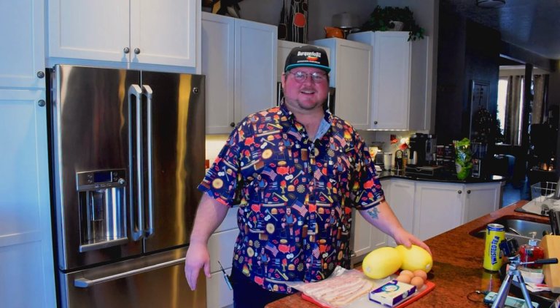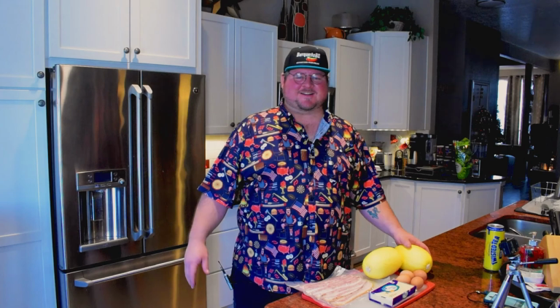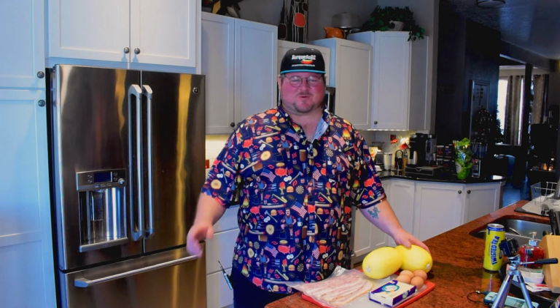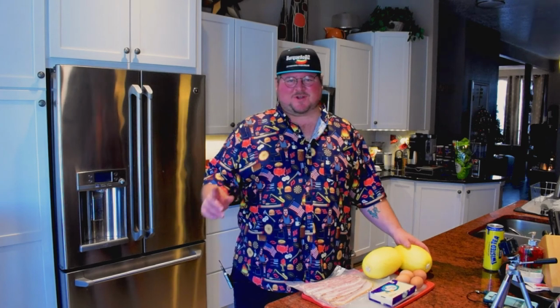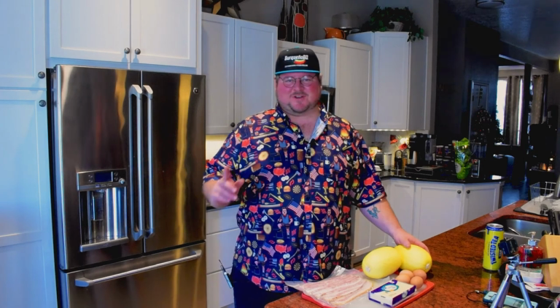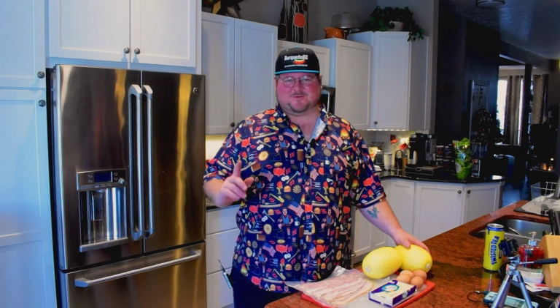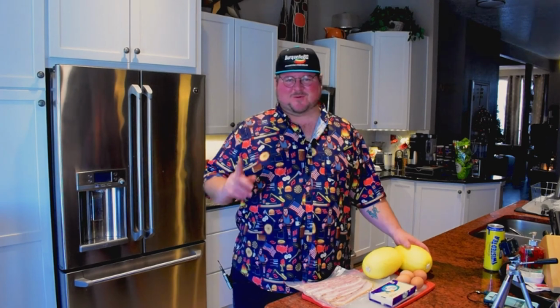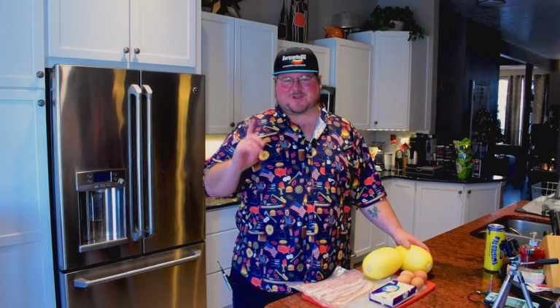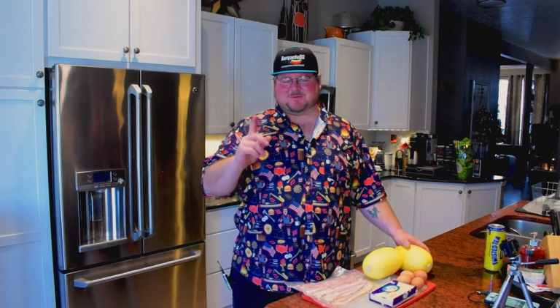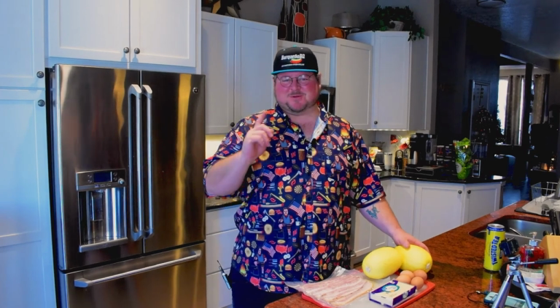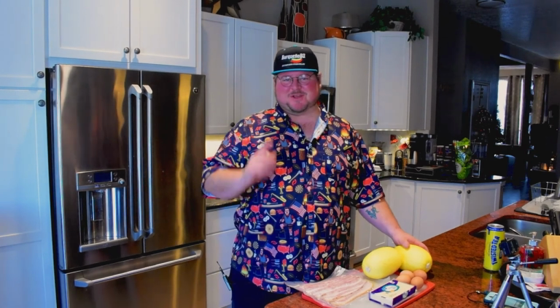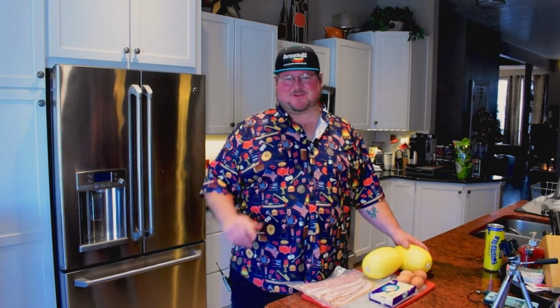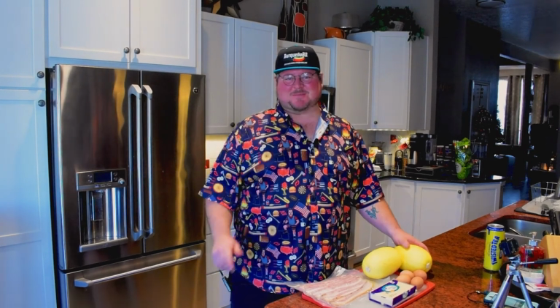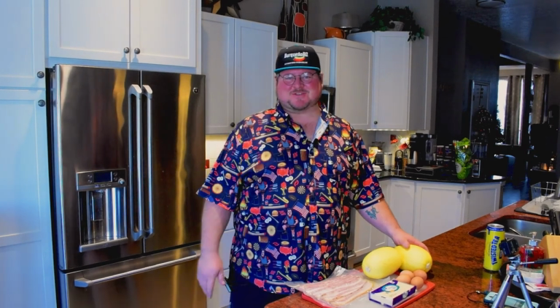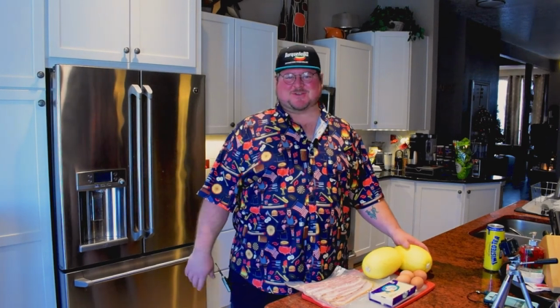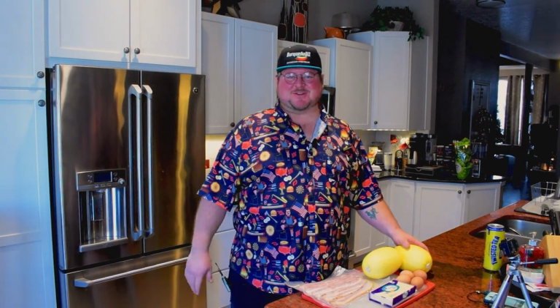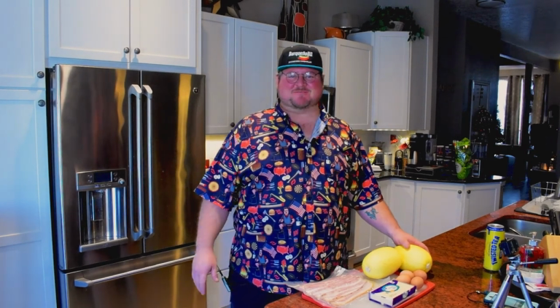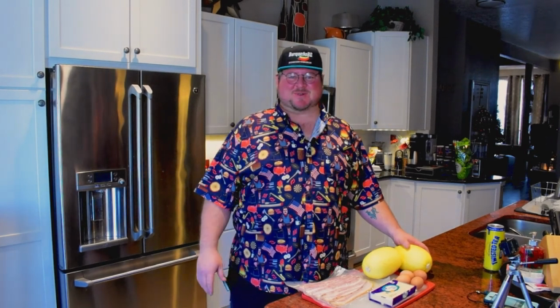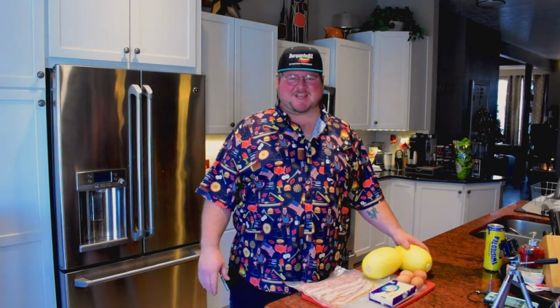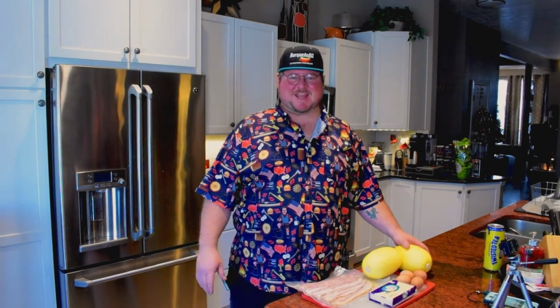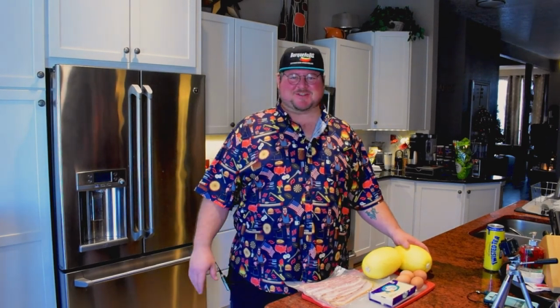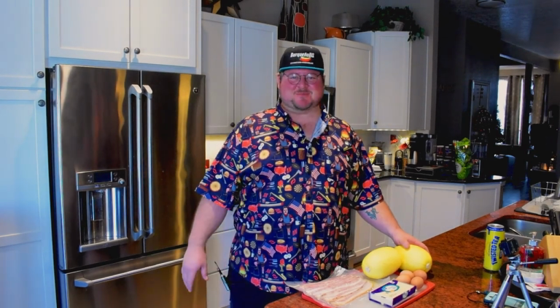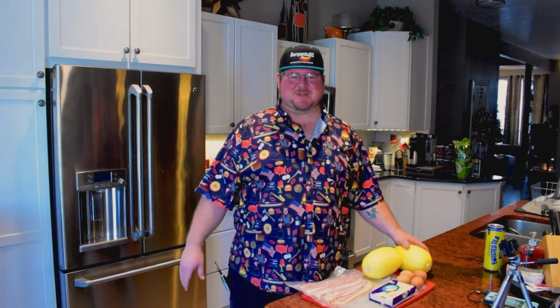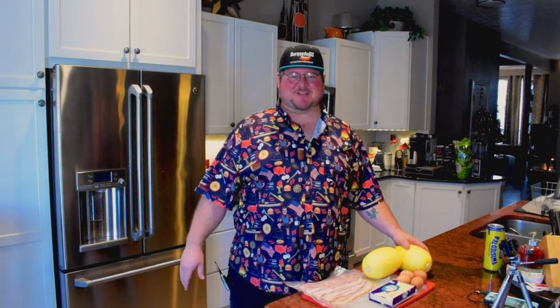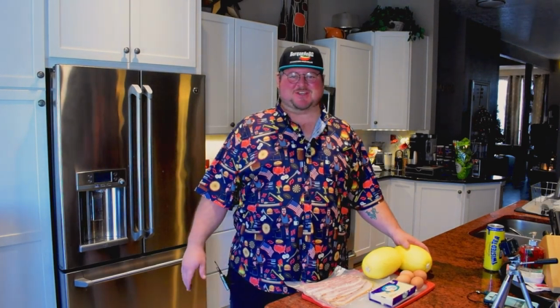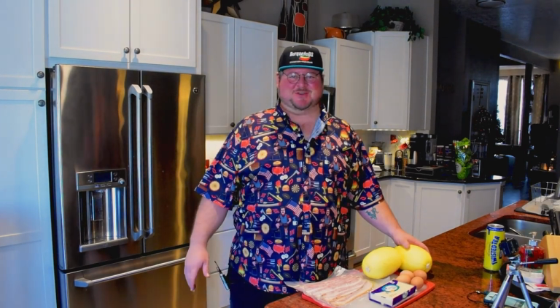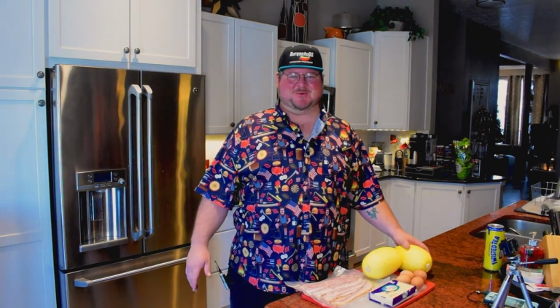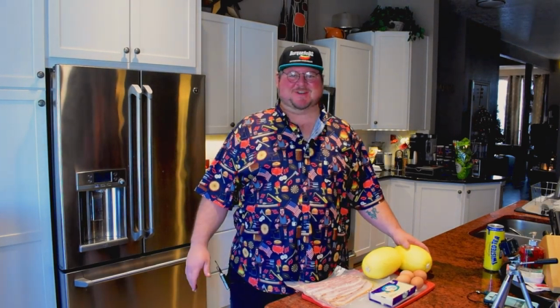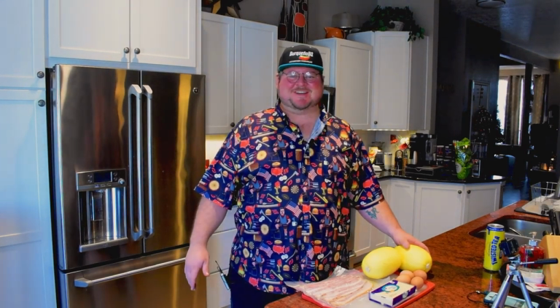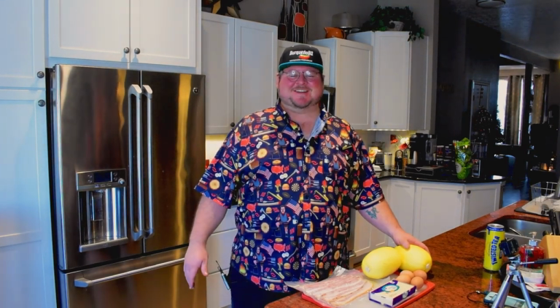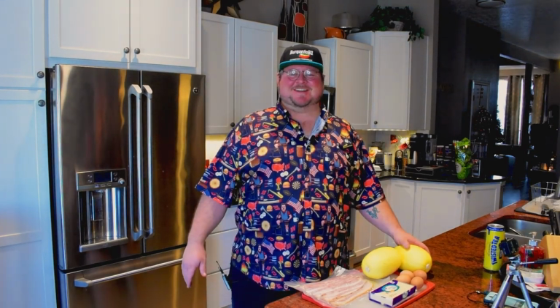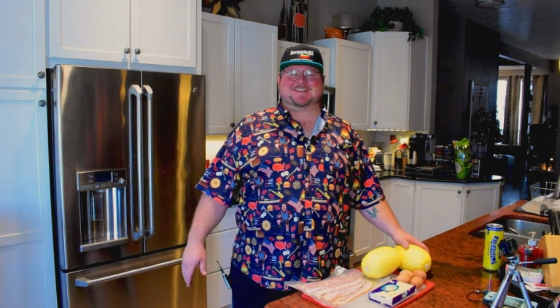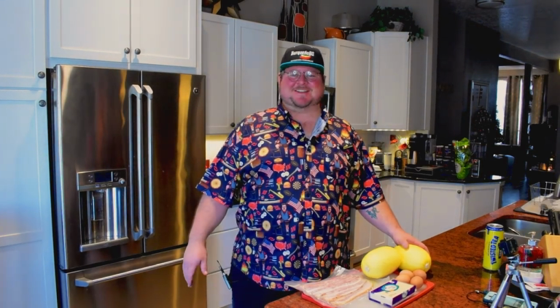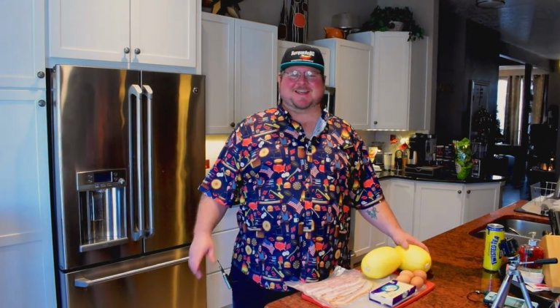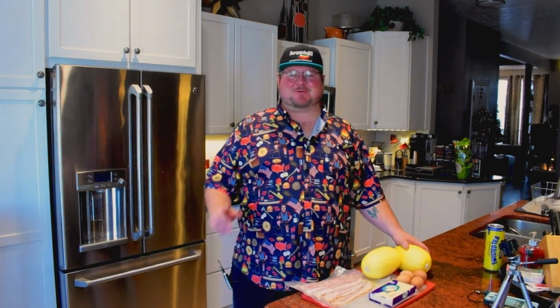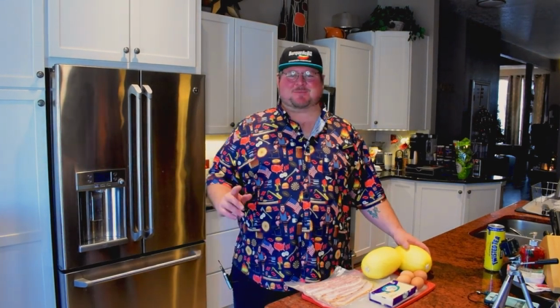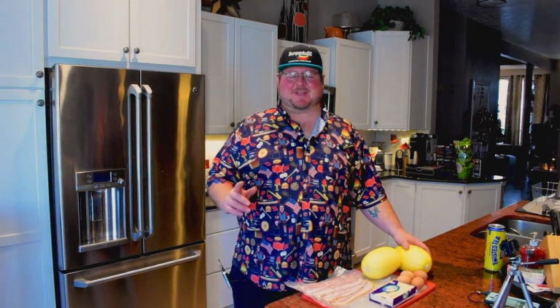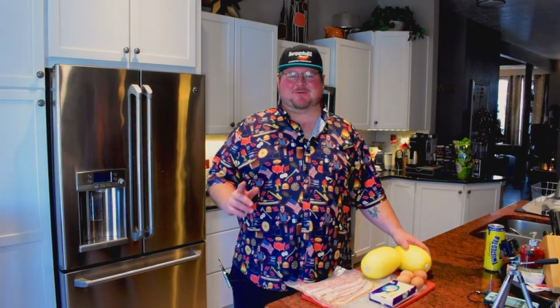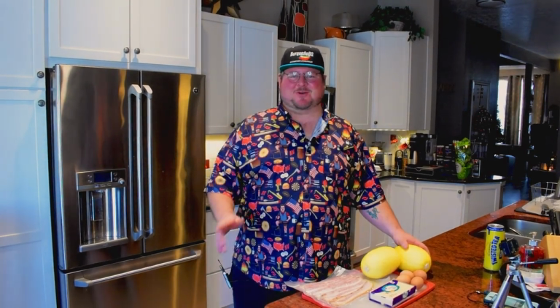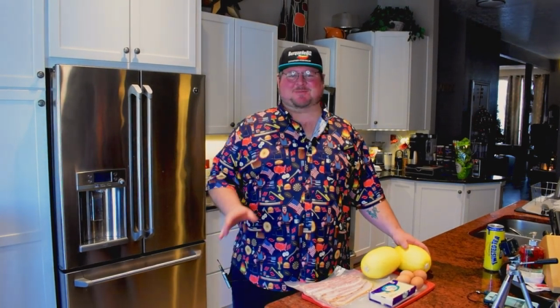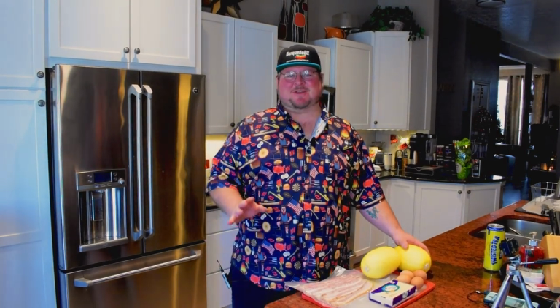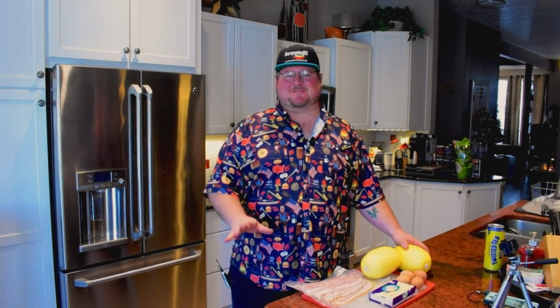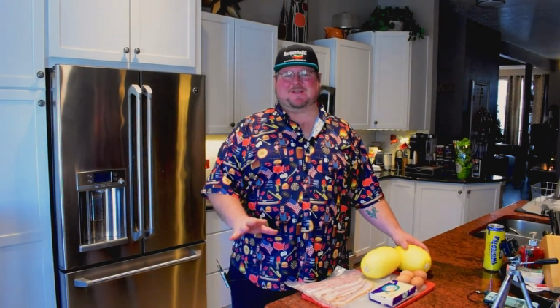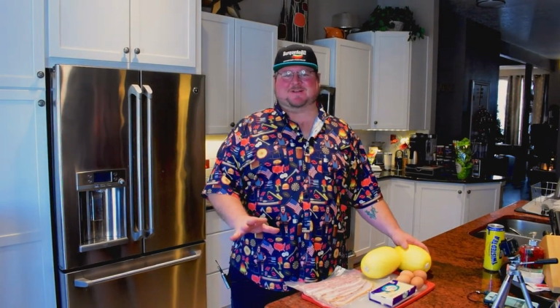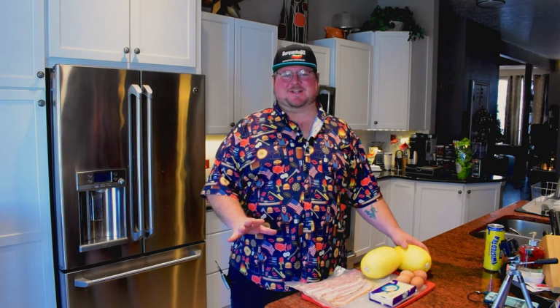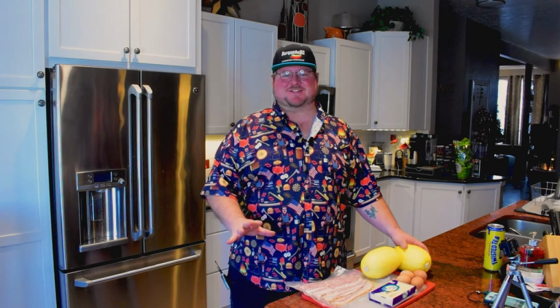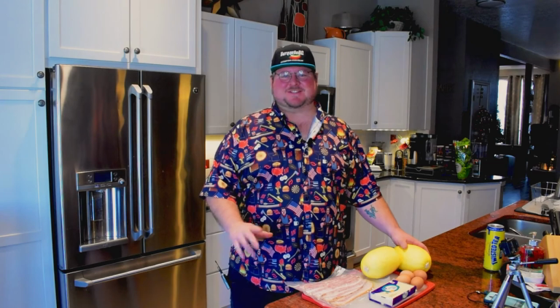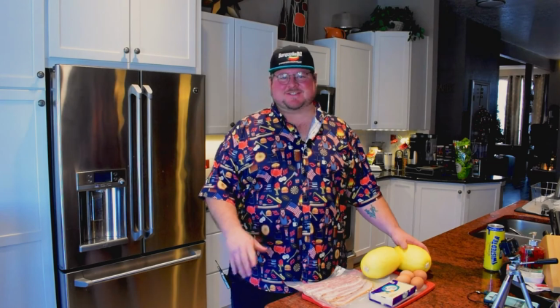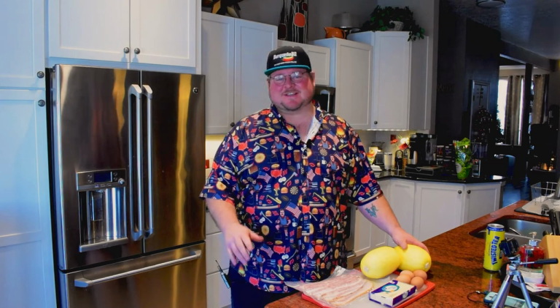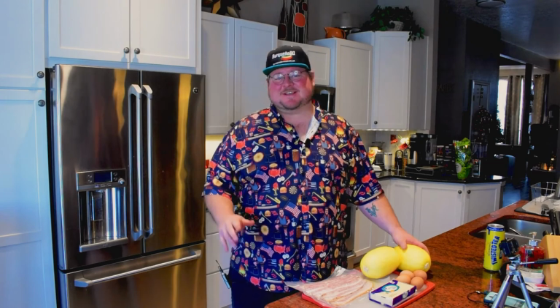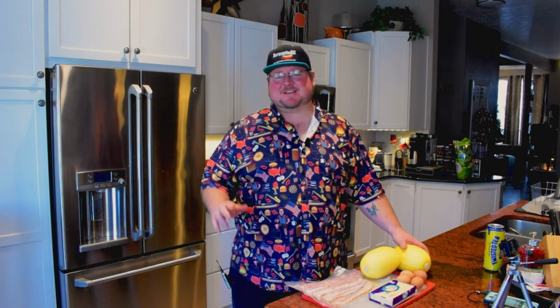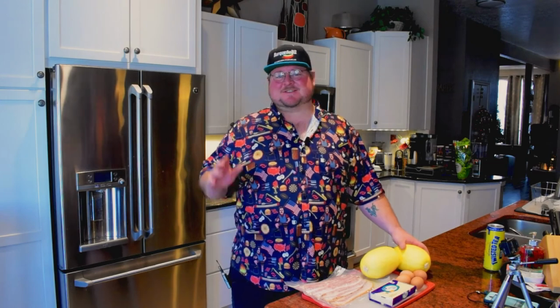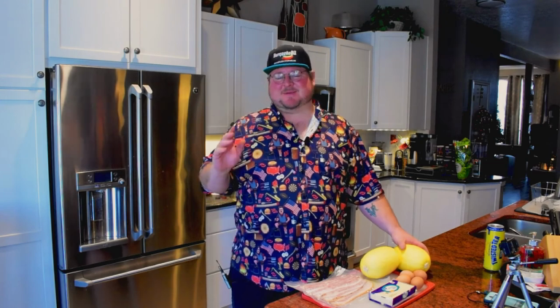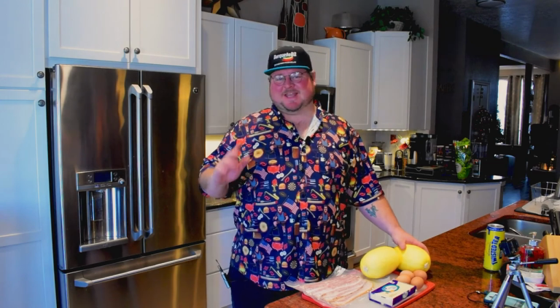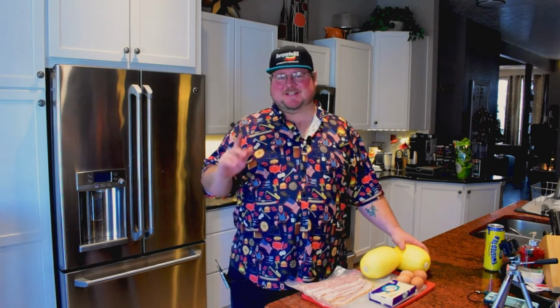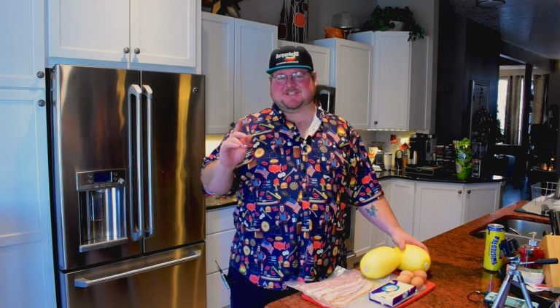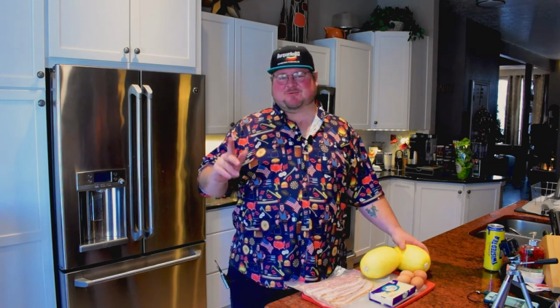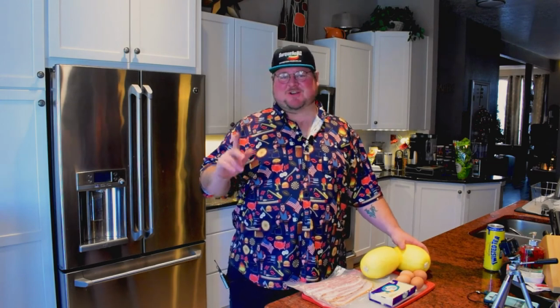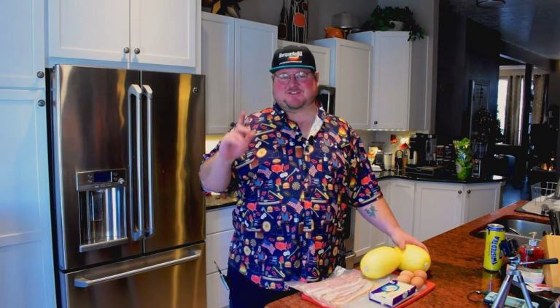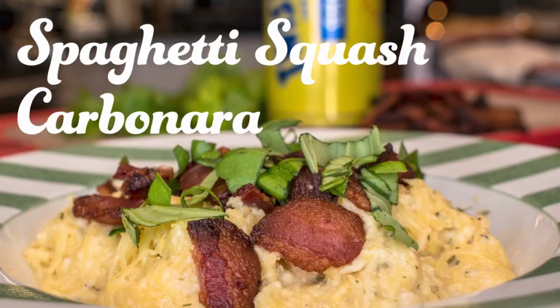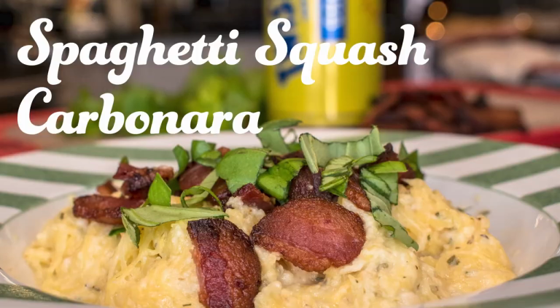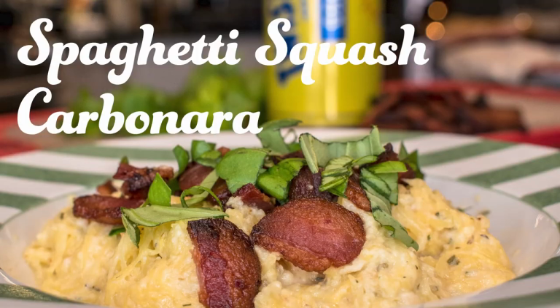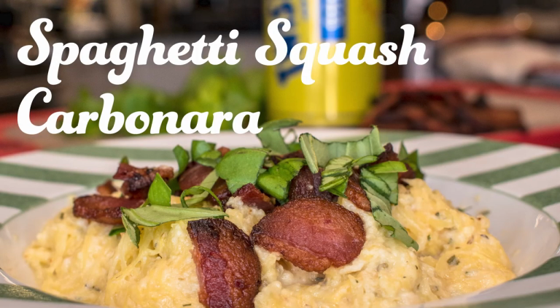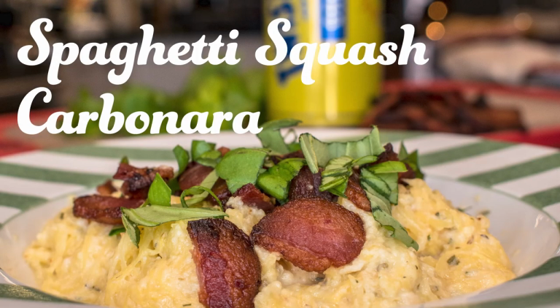Hi everyone and welcome to another episode of Bricanio BQ. Today we're making one of my favorite dishes: spaghetti squash carbonara.